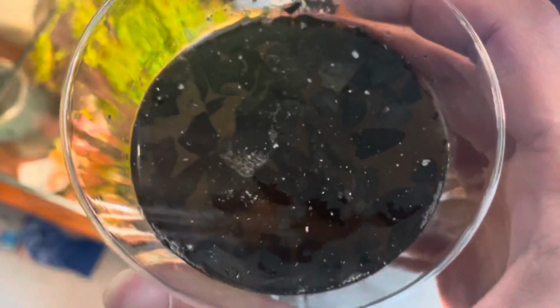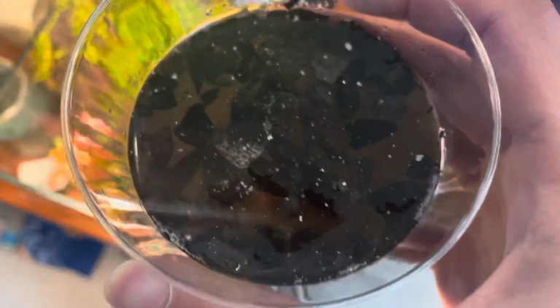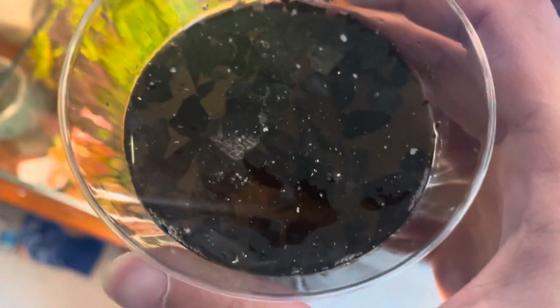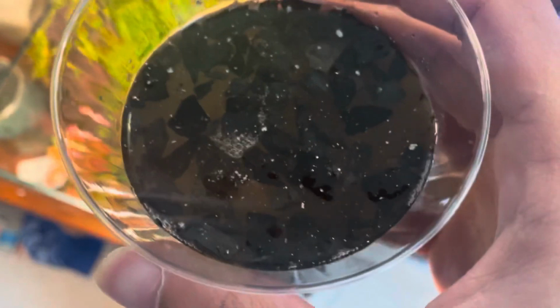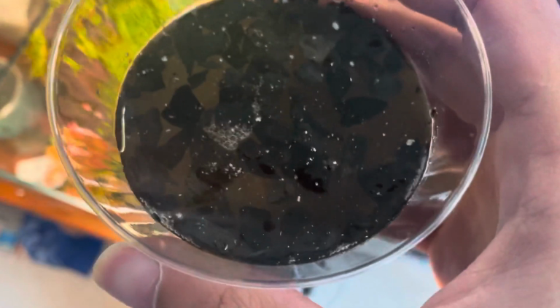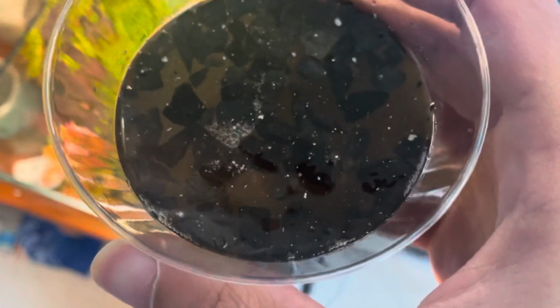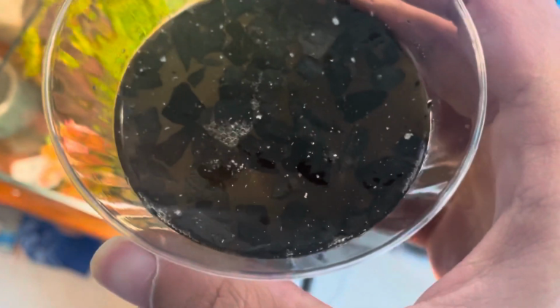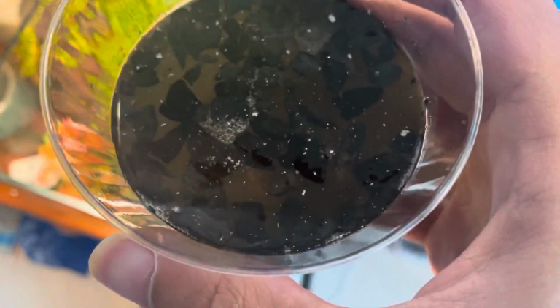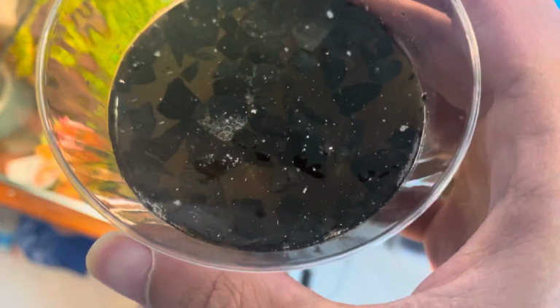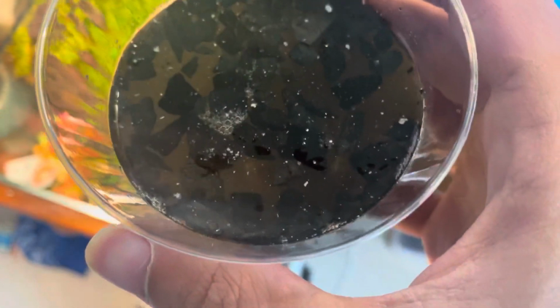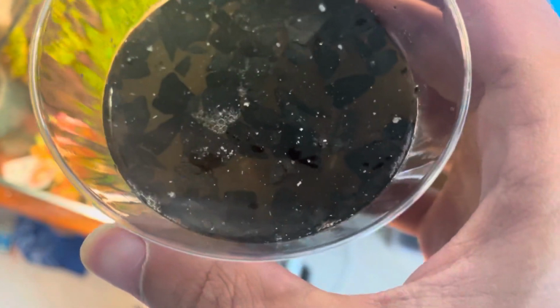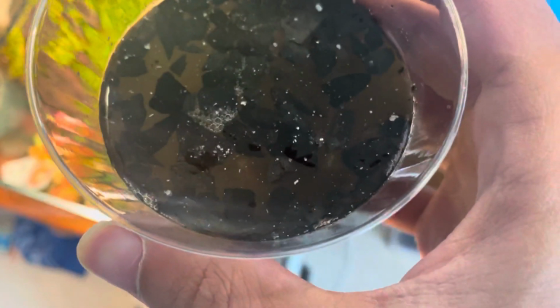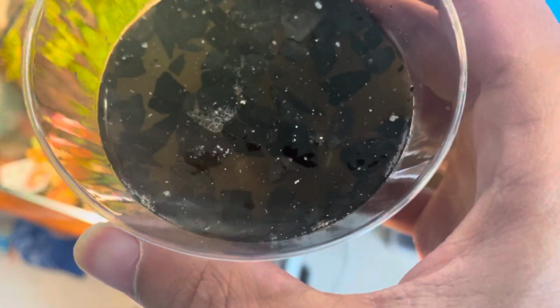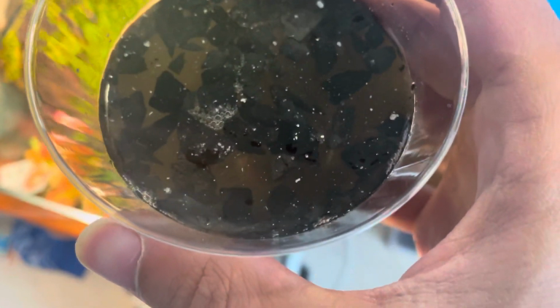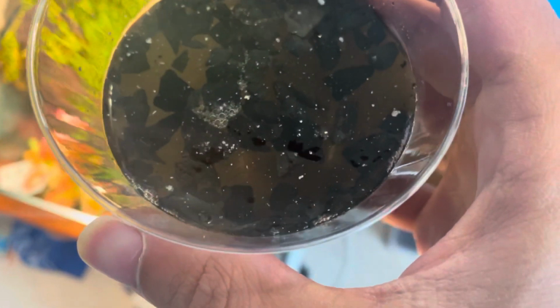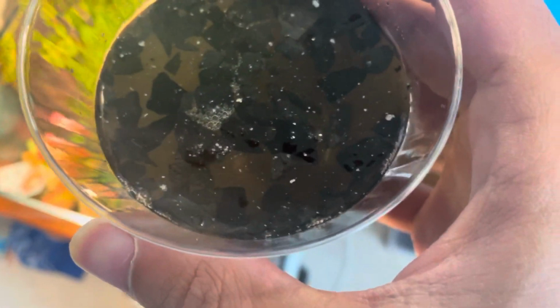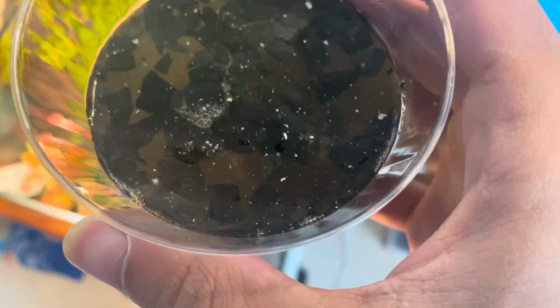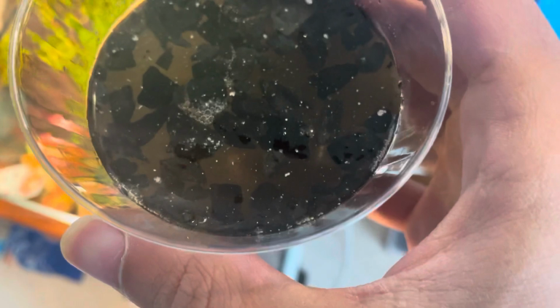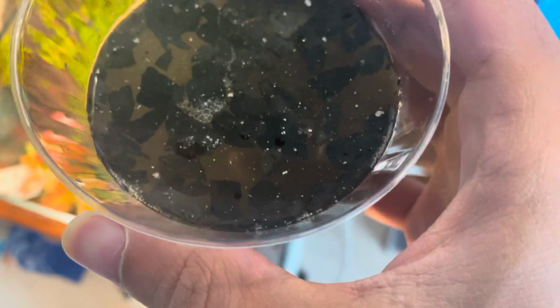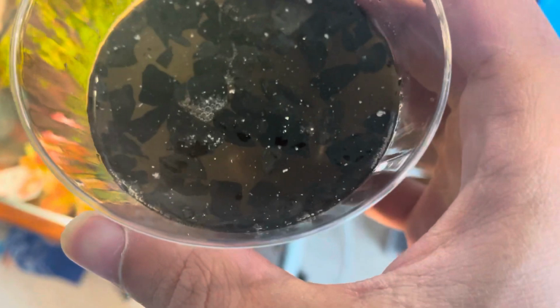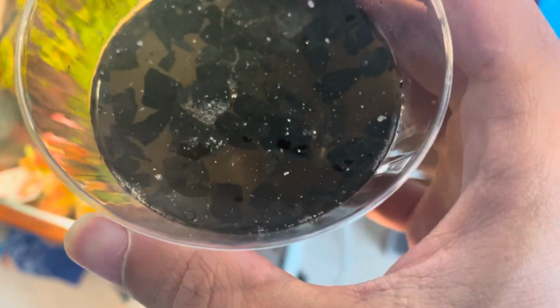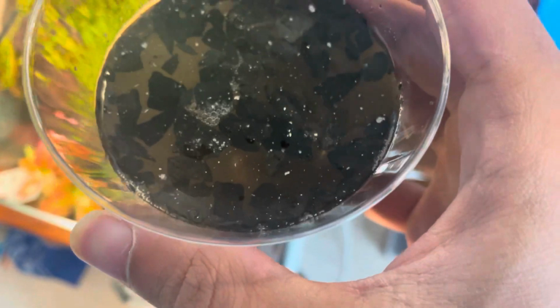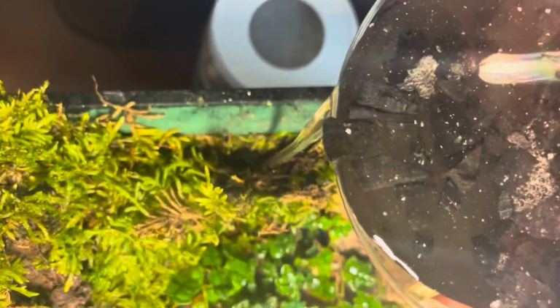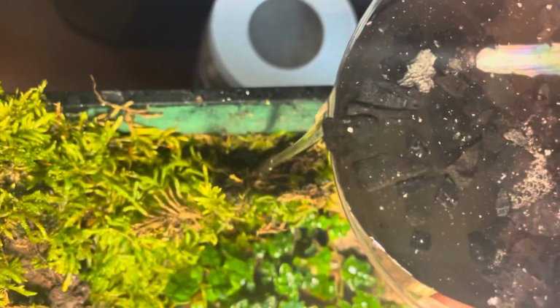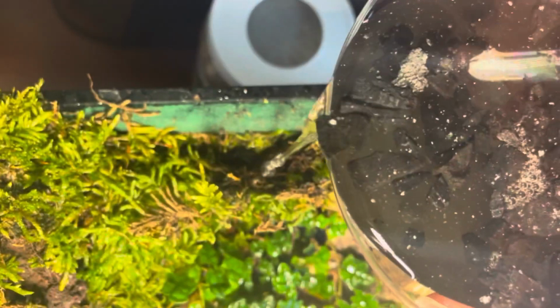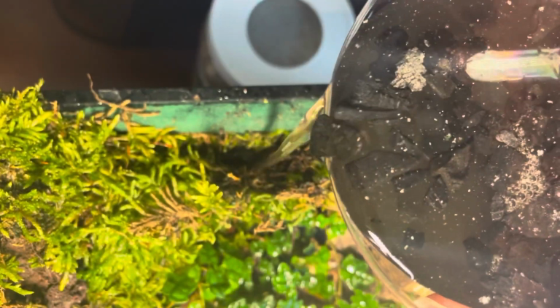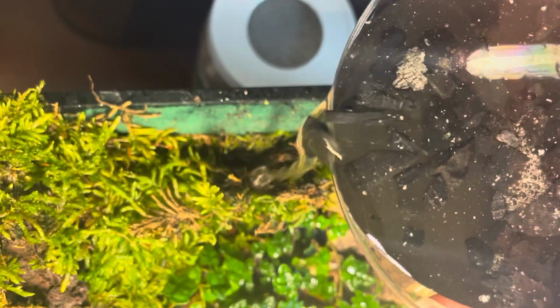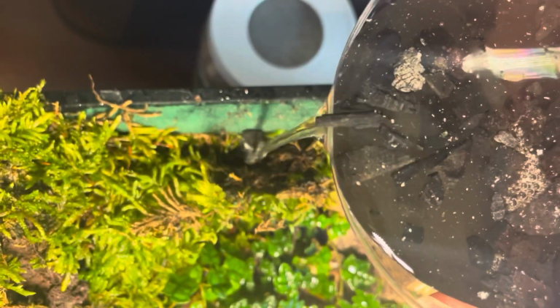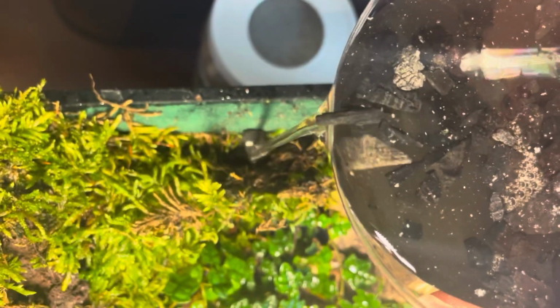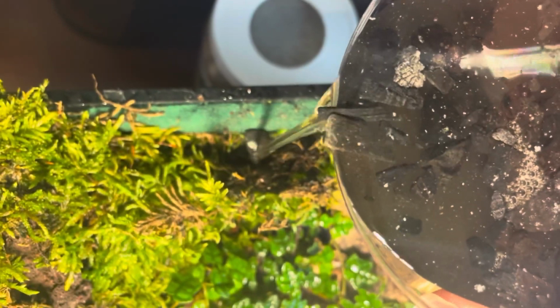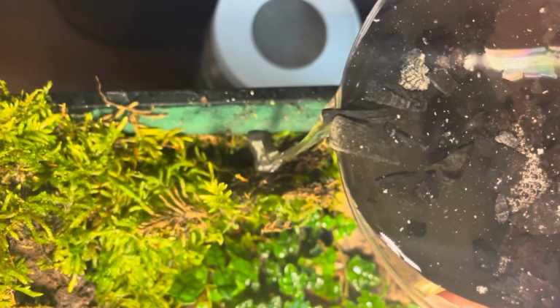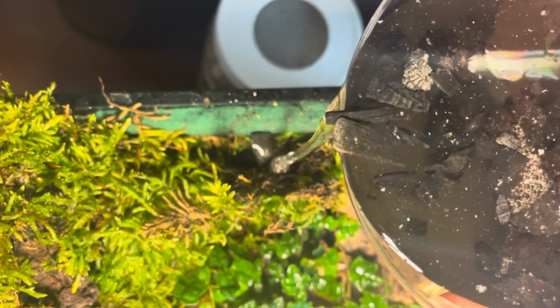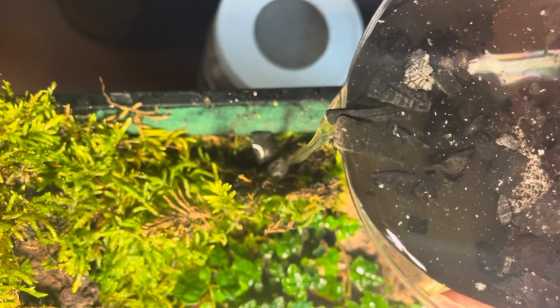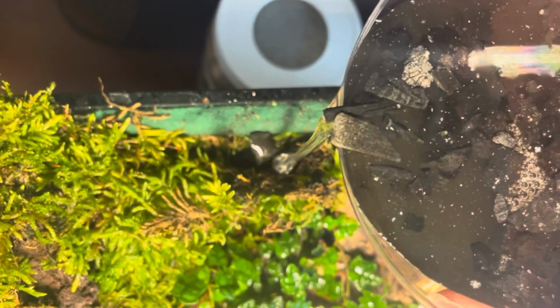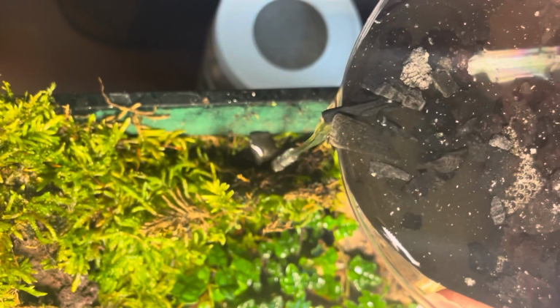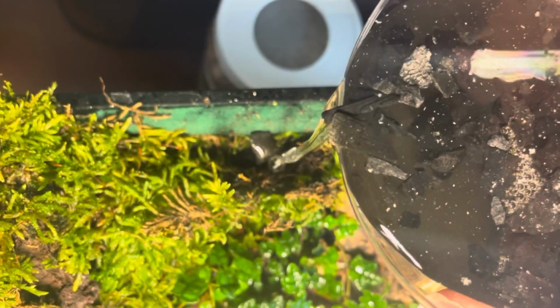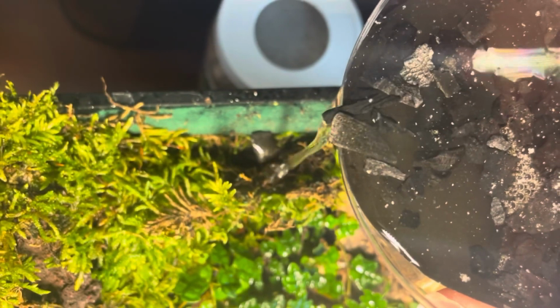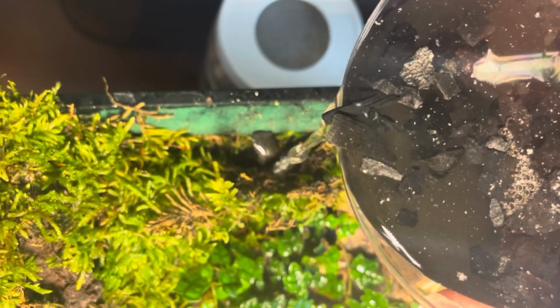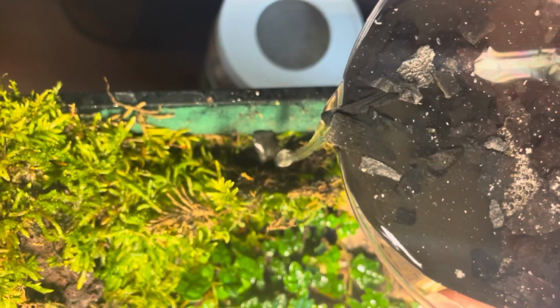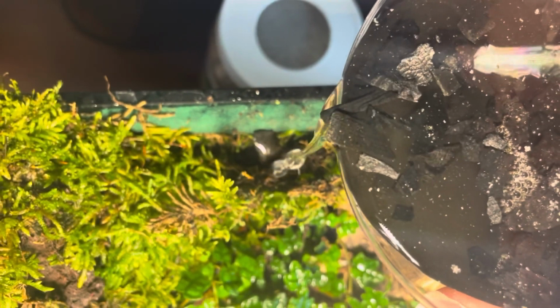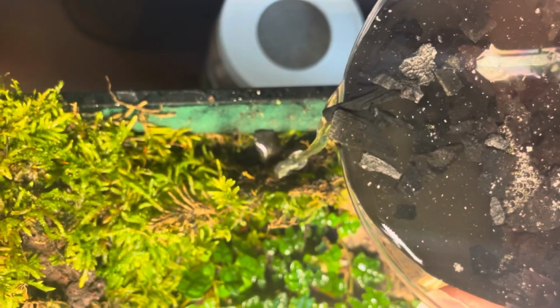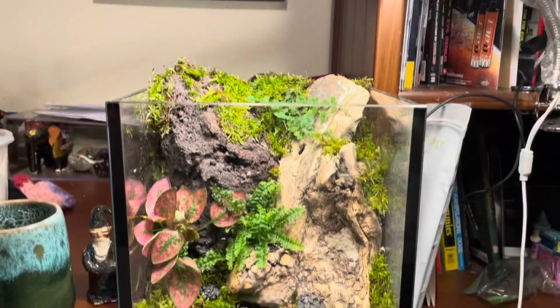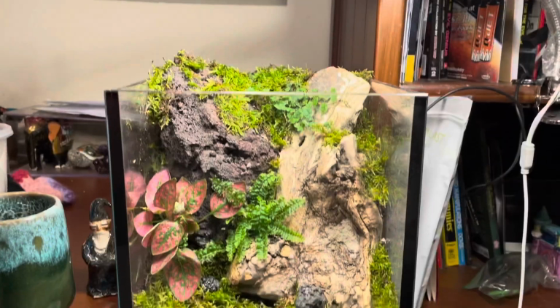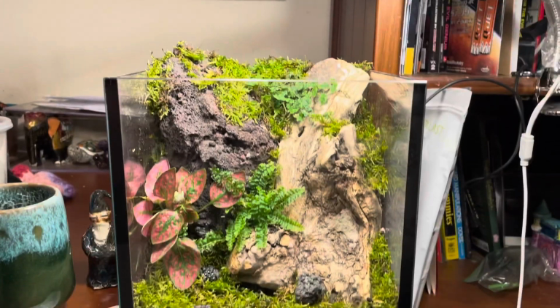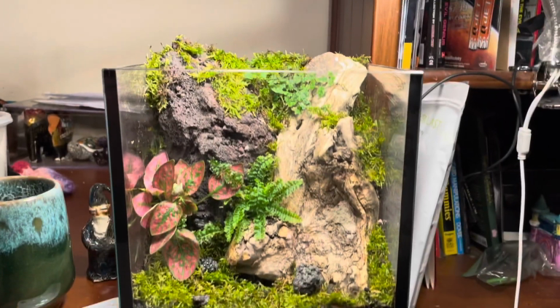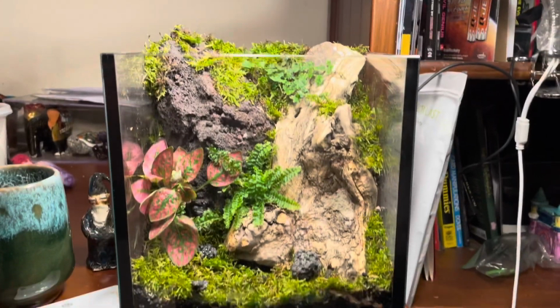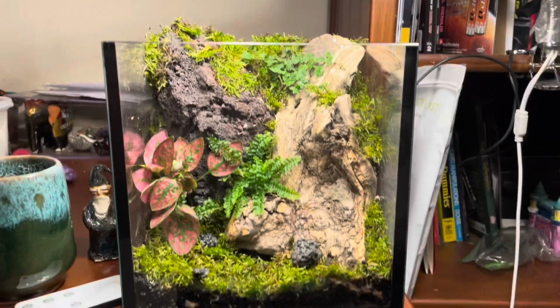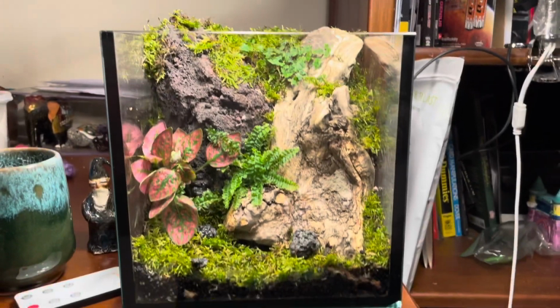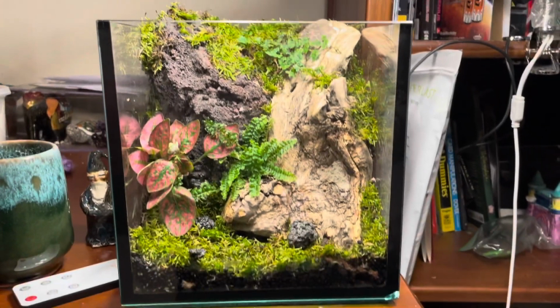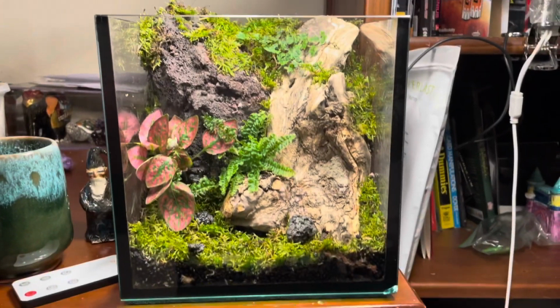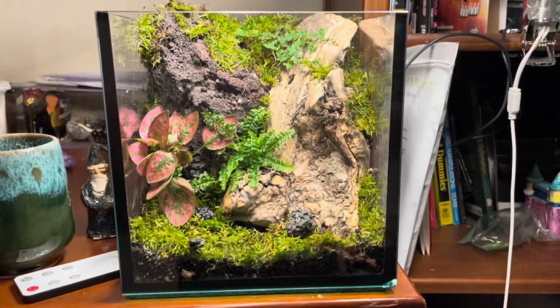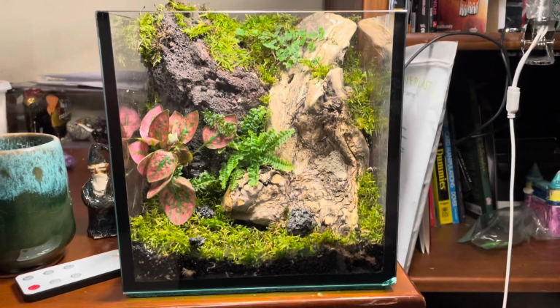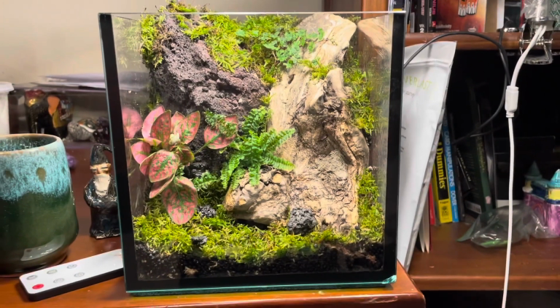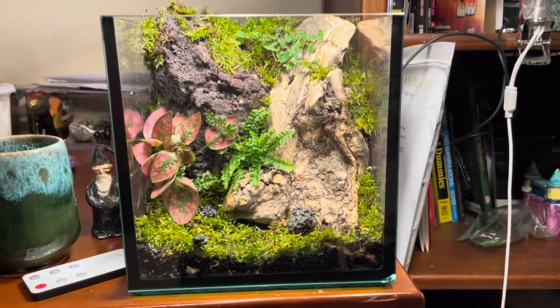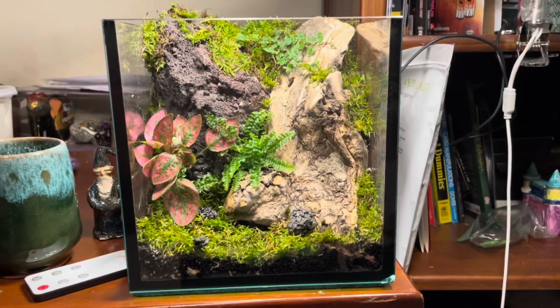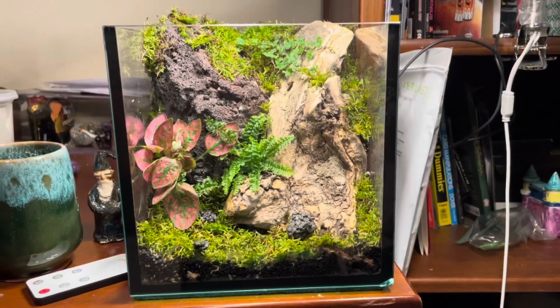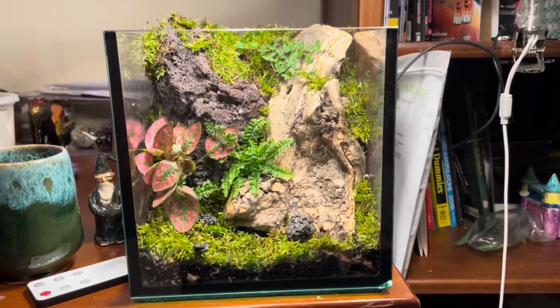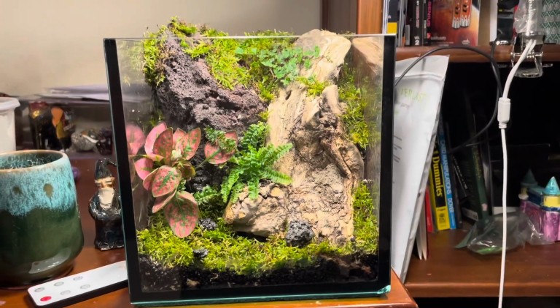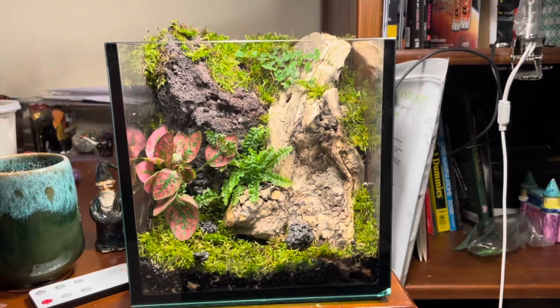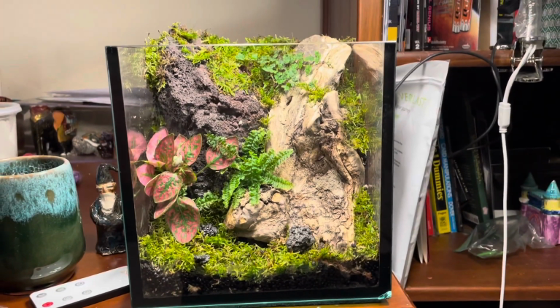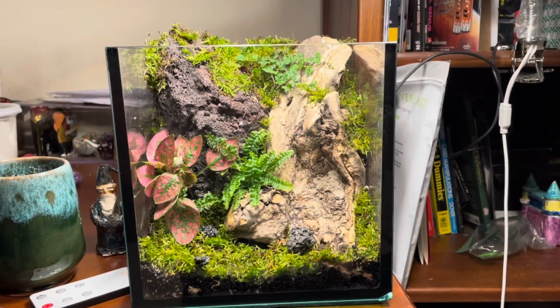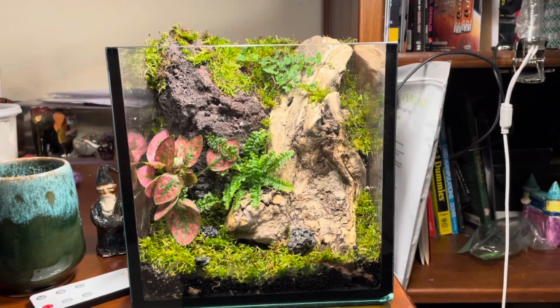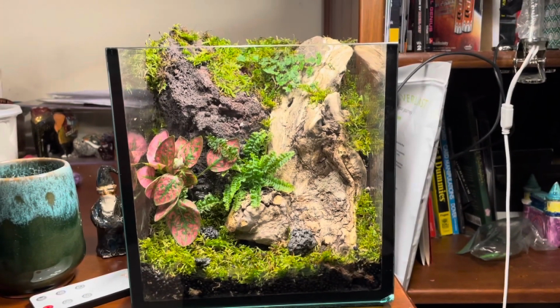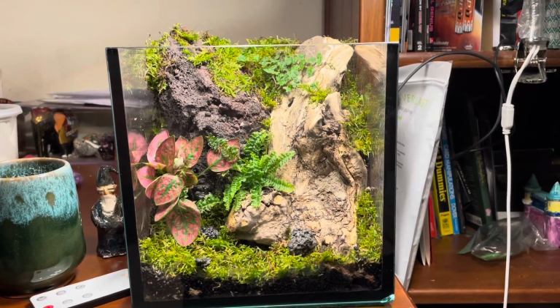Next I'm adding springtails. What these little guys do is eat mold and dead and decaying plant matter, and they just keep the whole thing nice and clean.